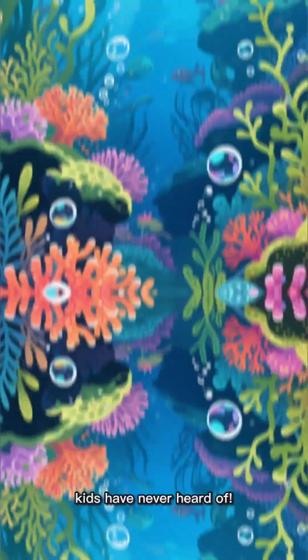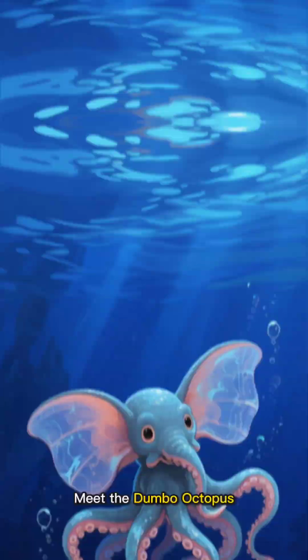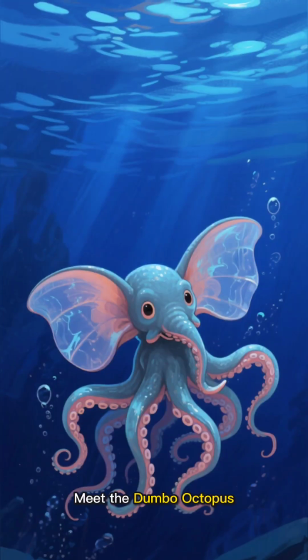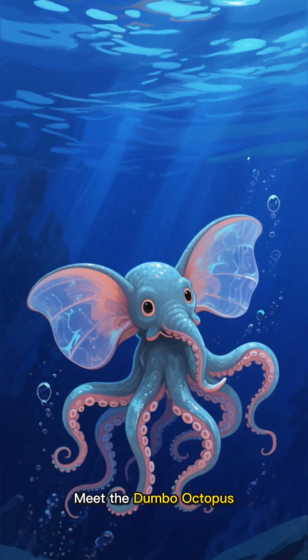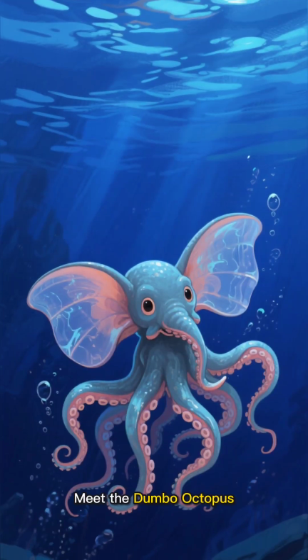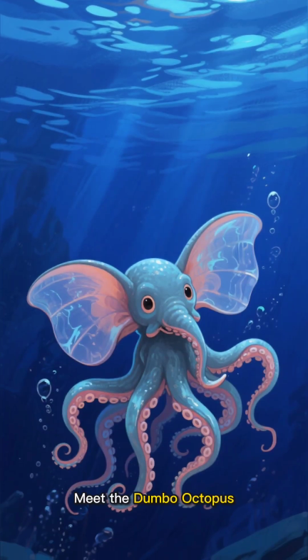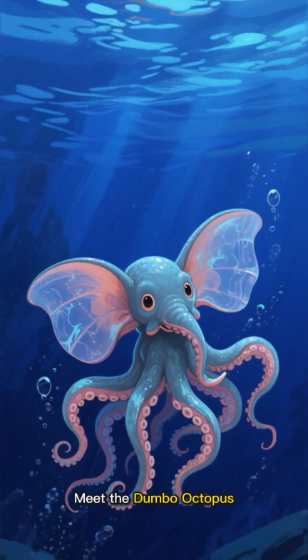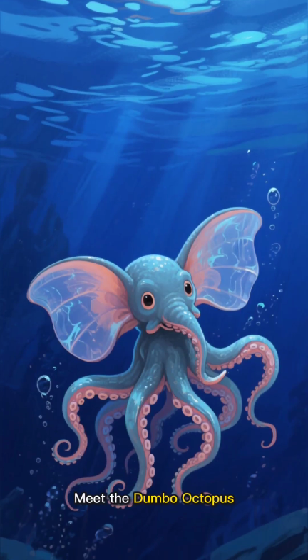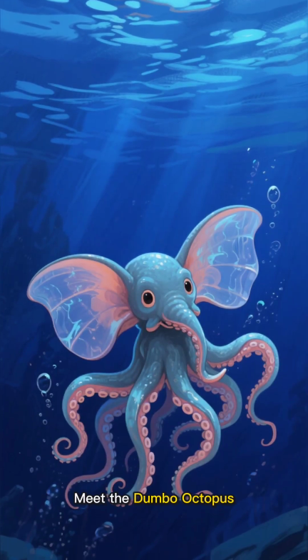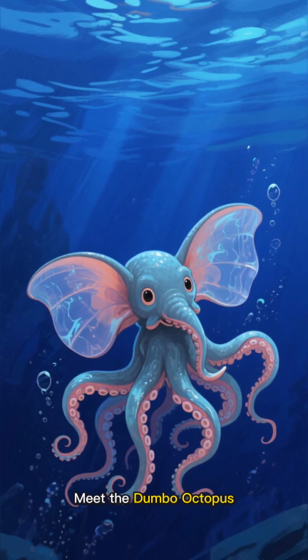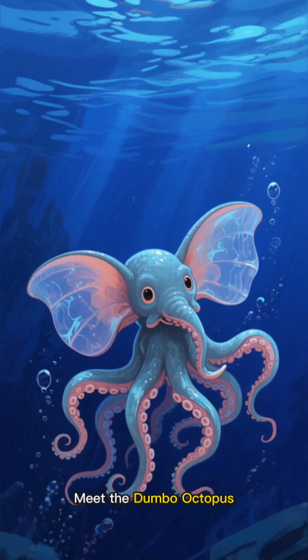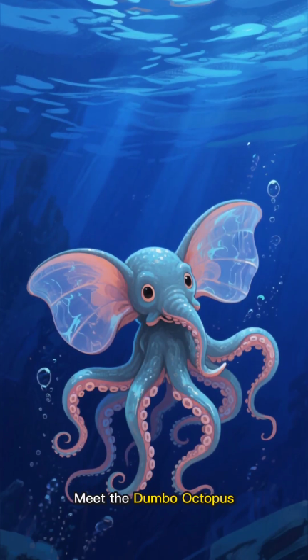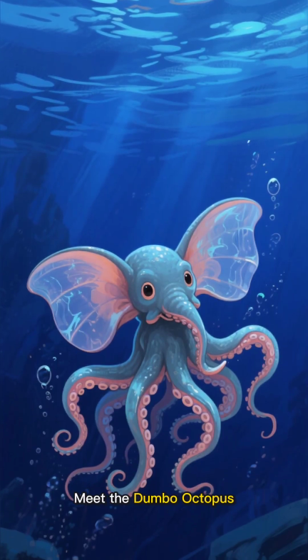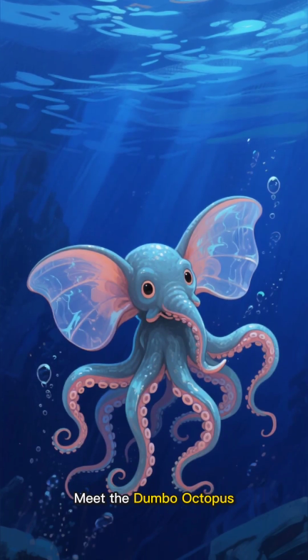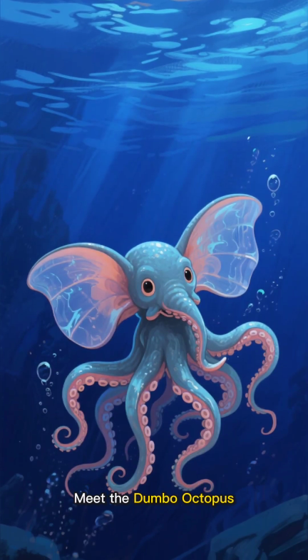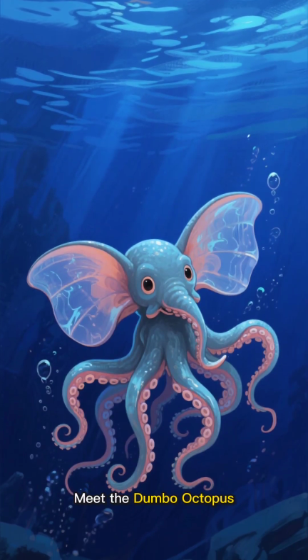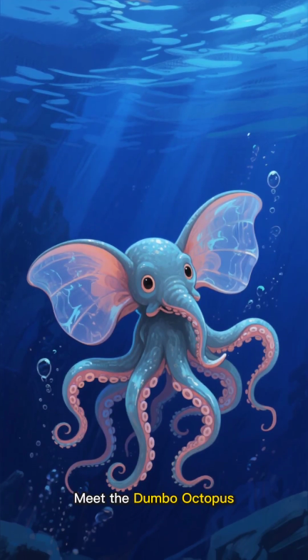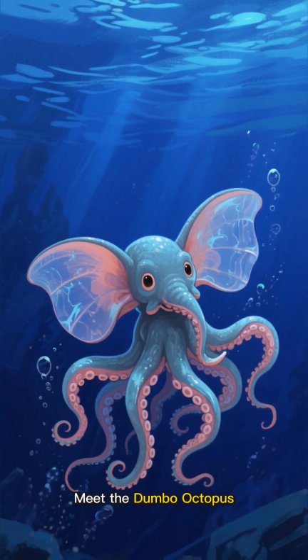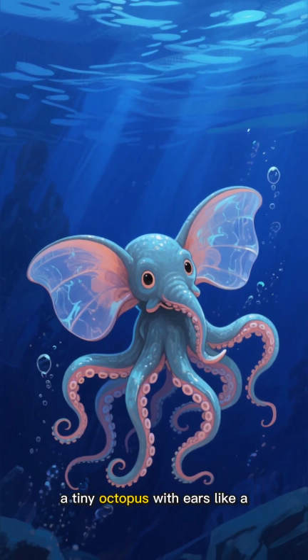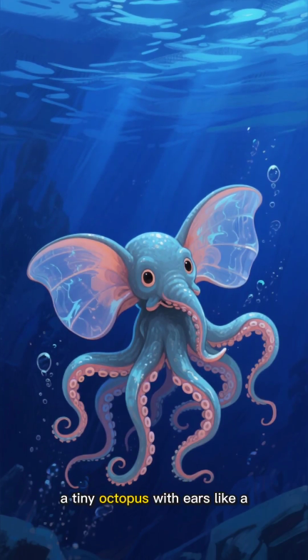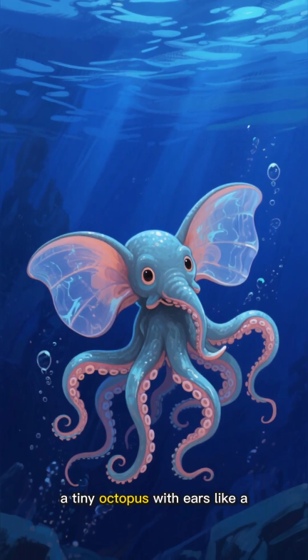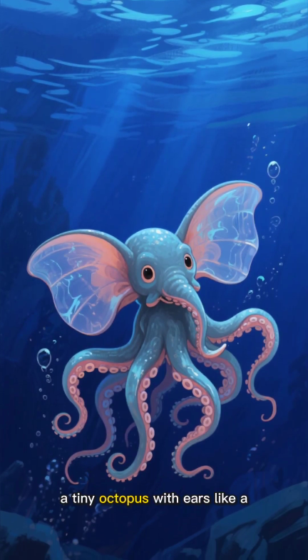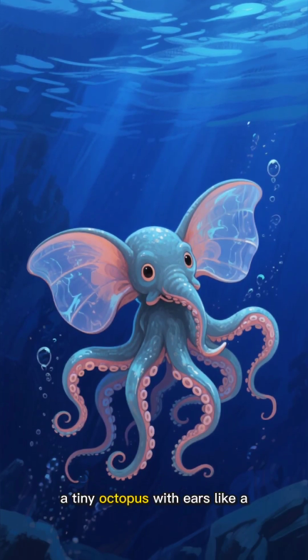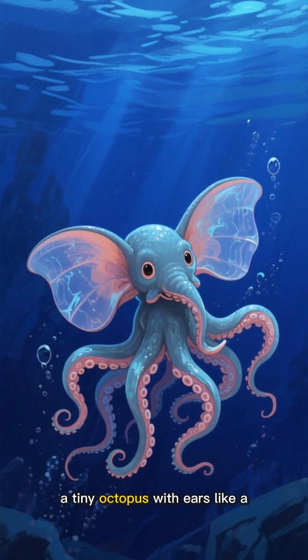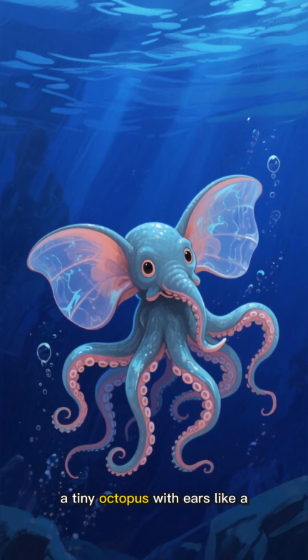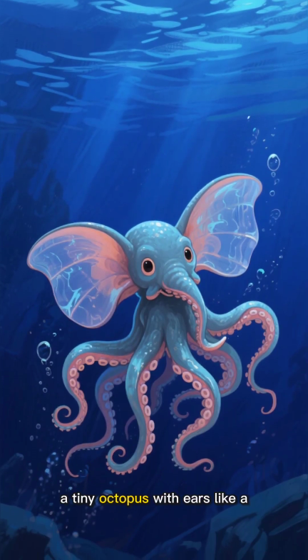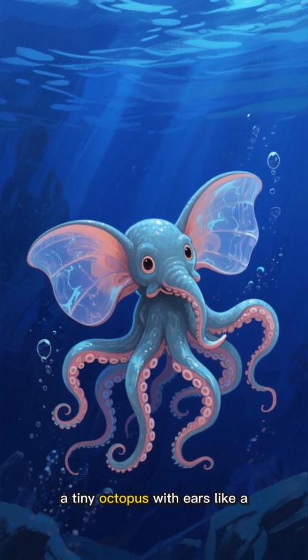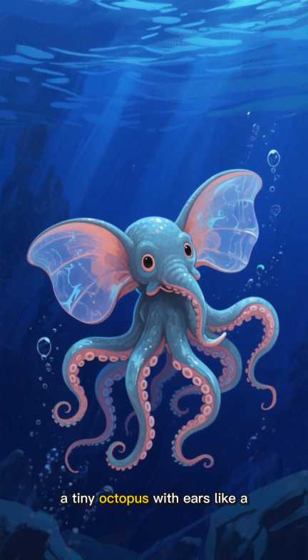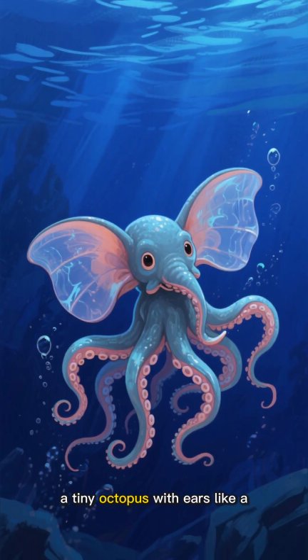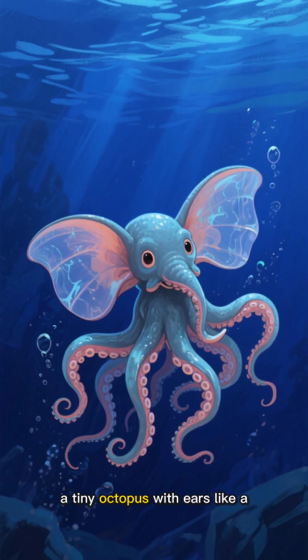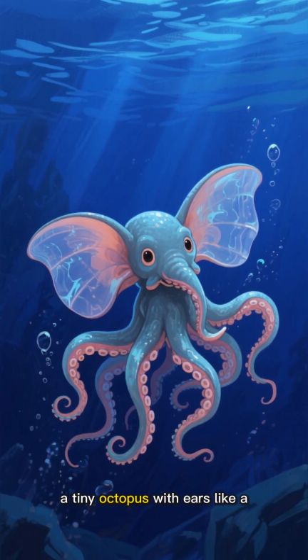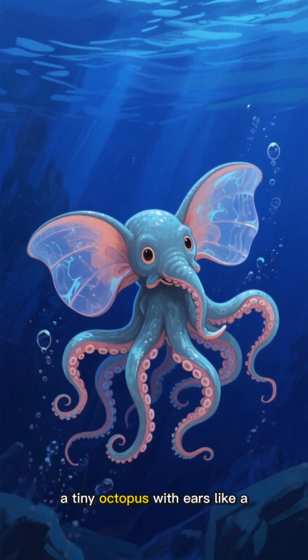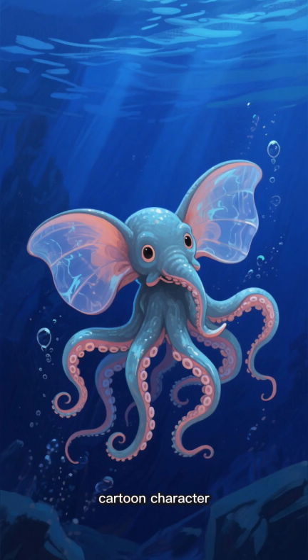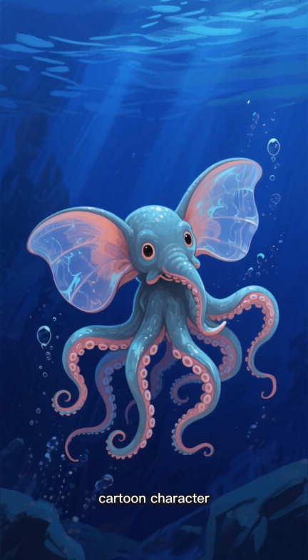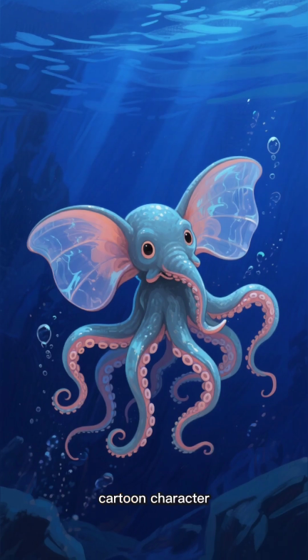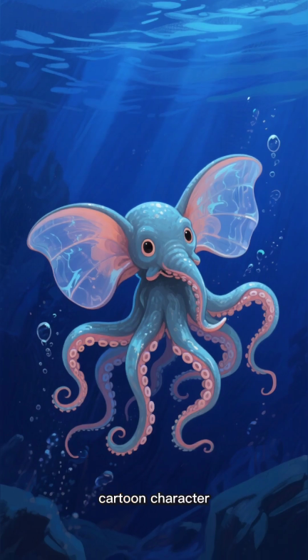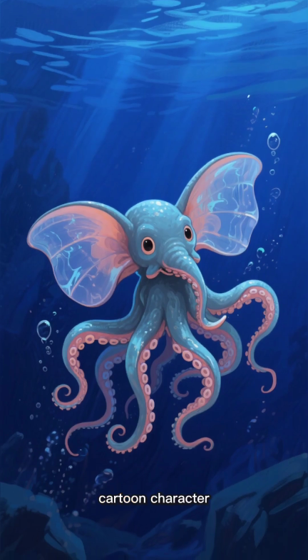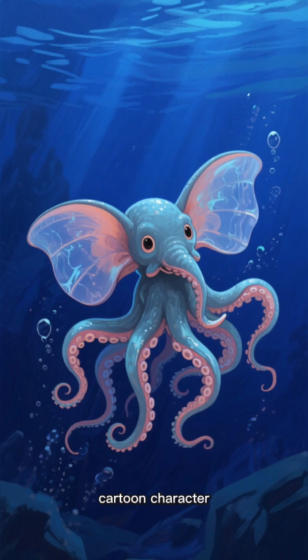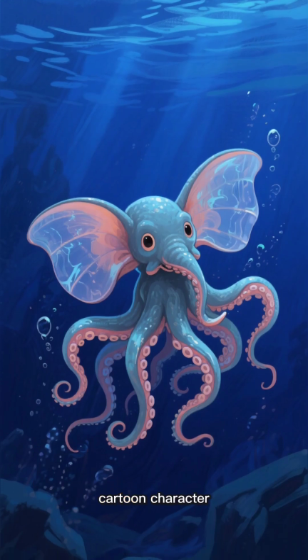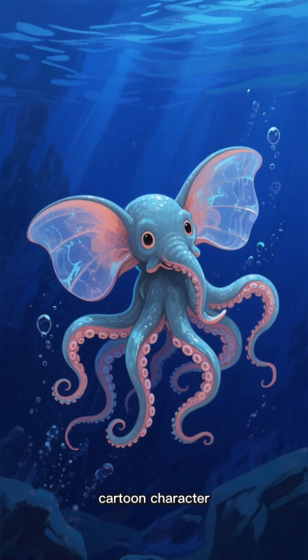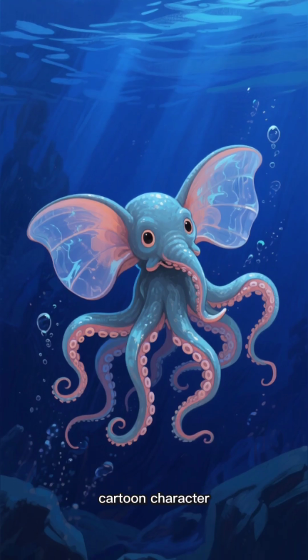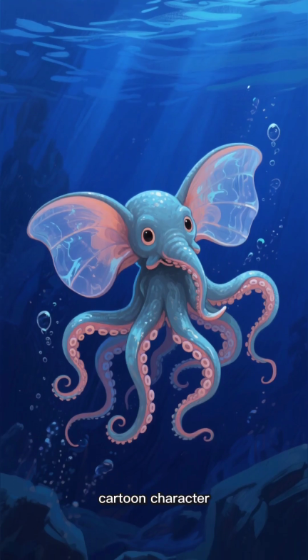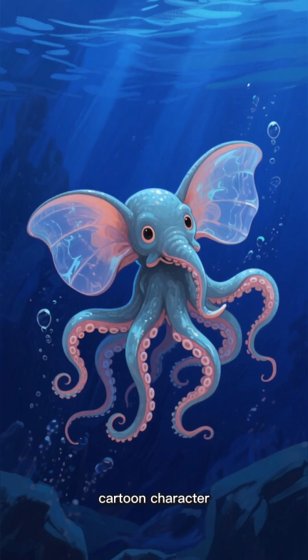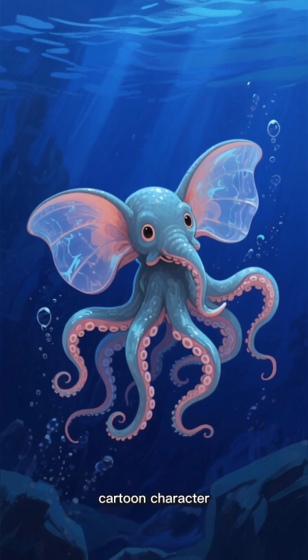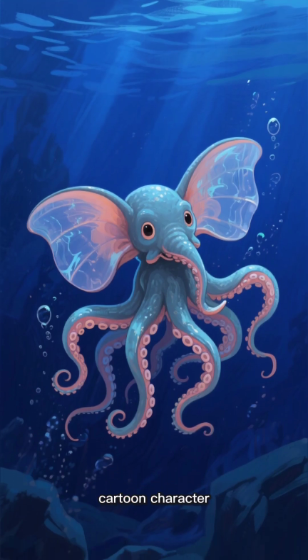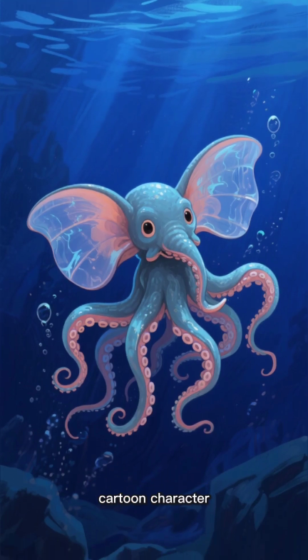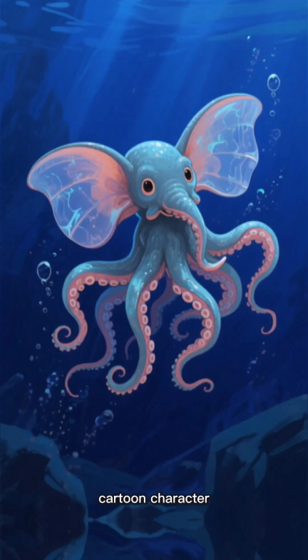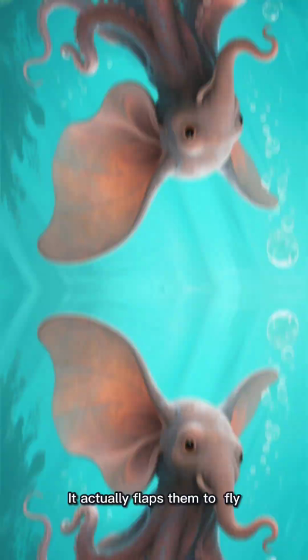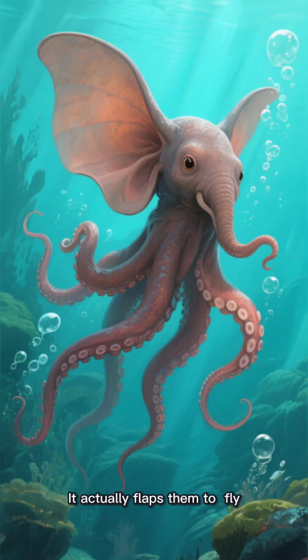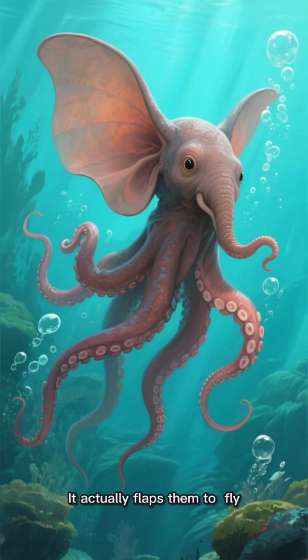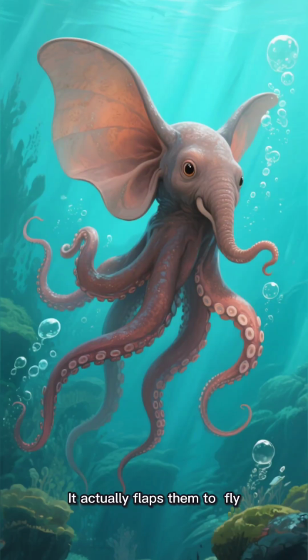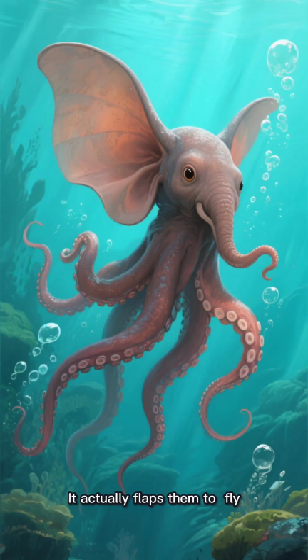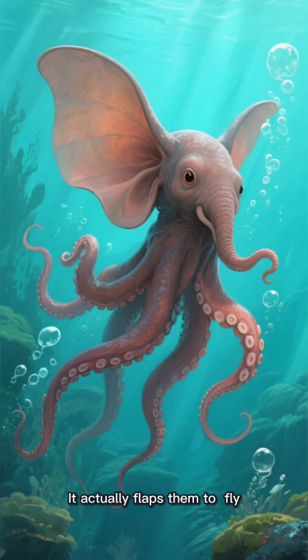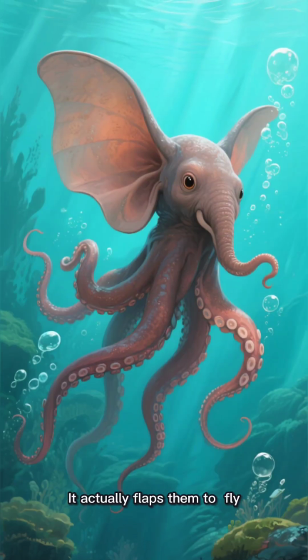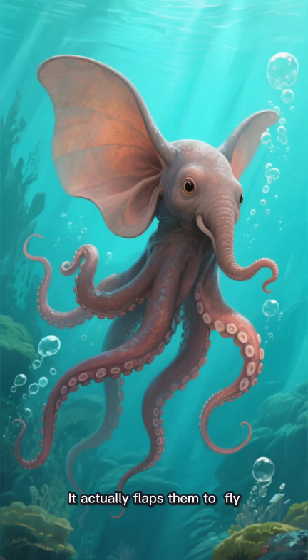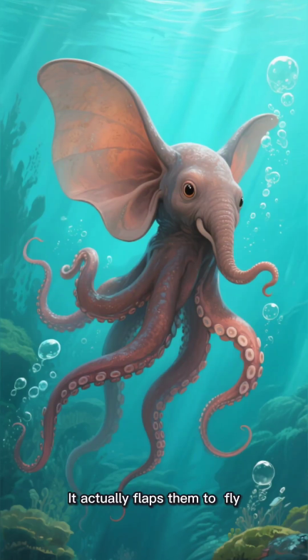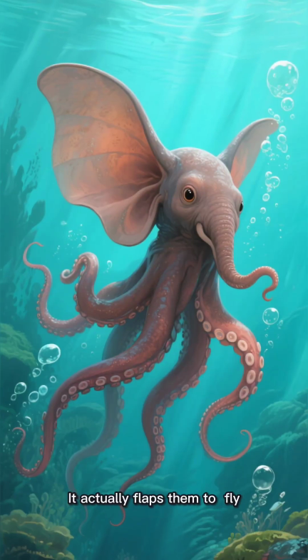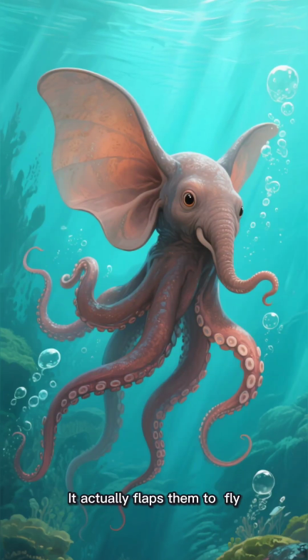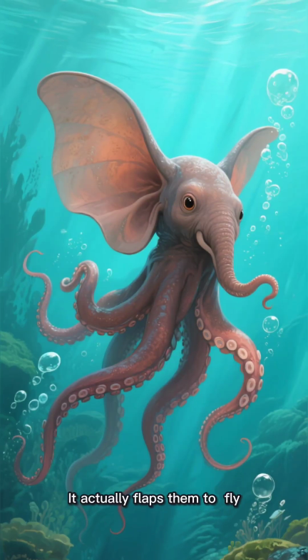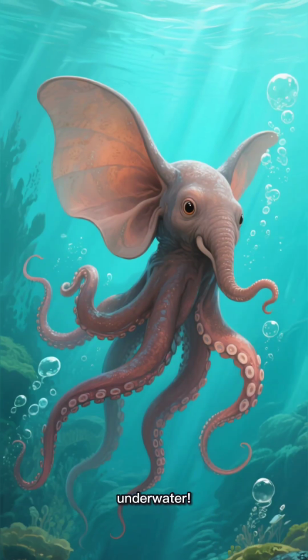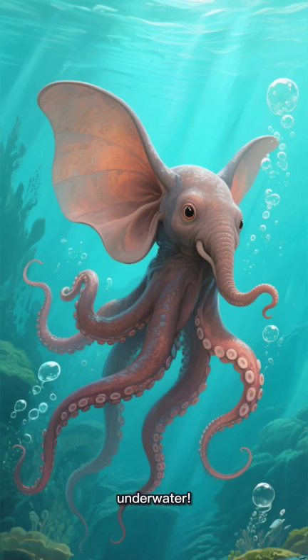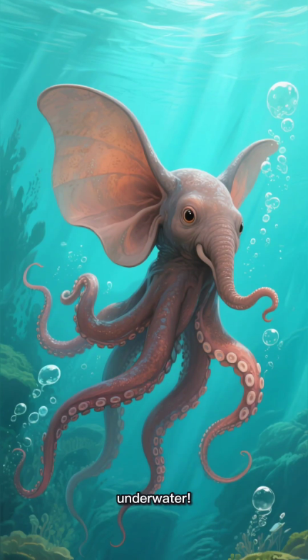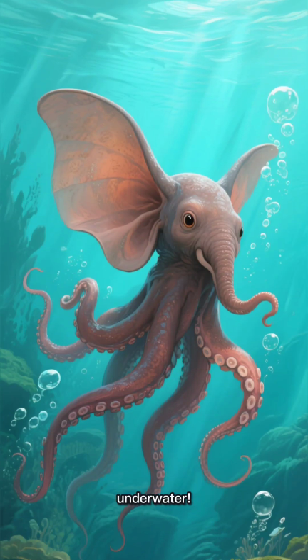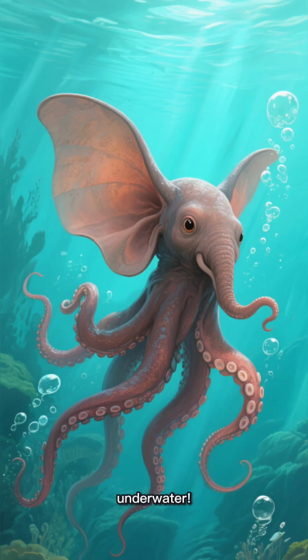Meet the Dumbo Octopus, a tiny octopus with ears like a cartoon character. It actually flaps them to fly underwater.